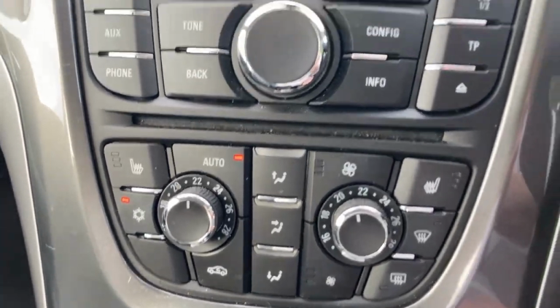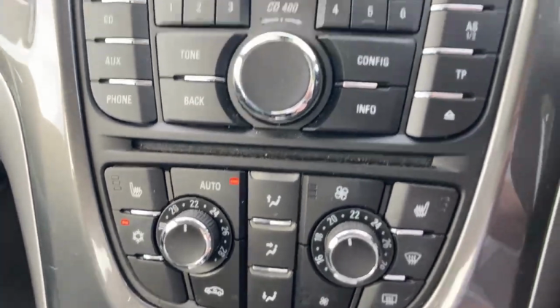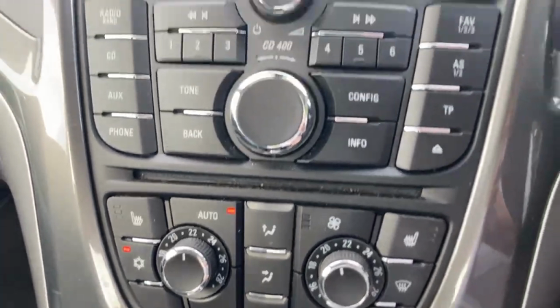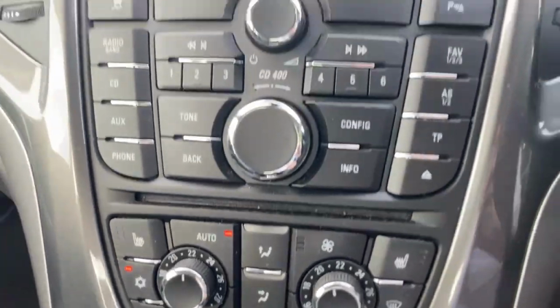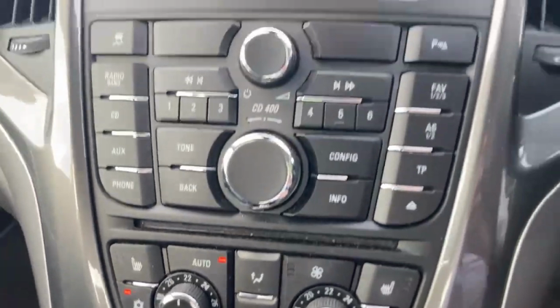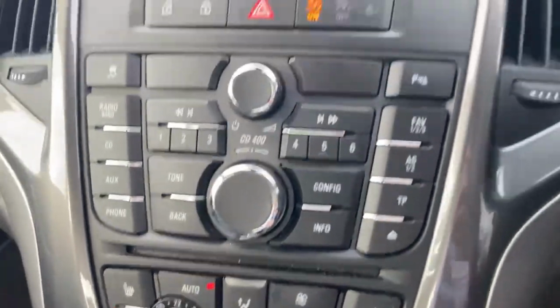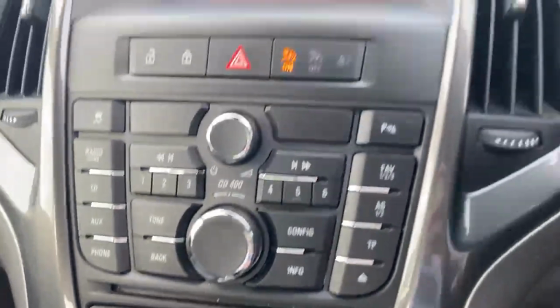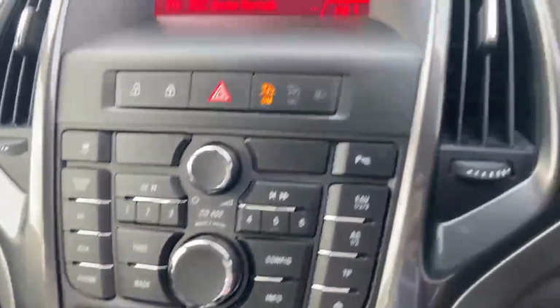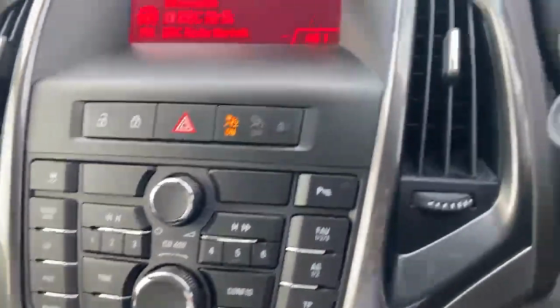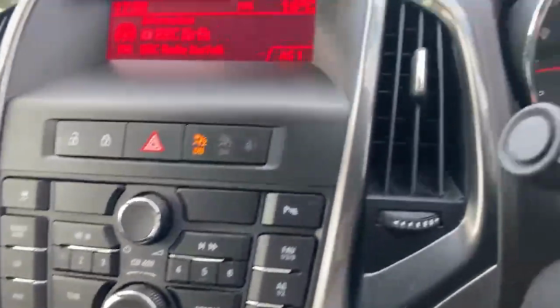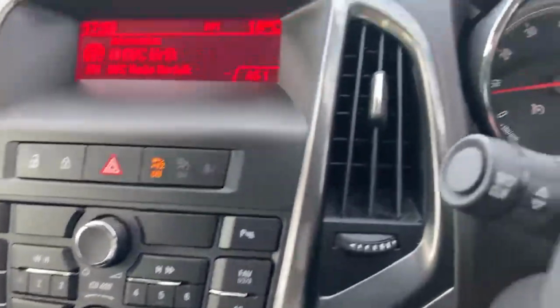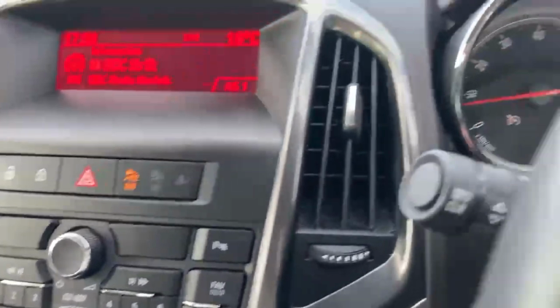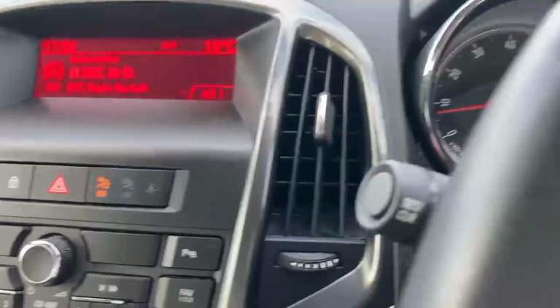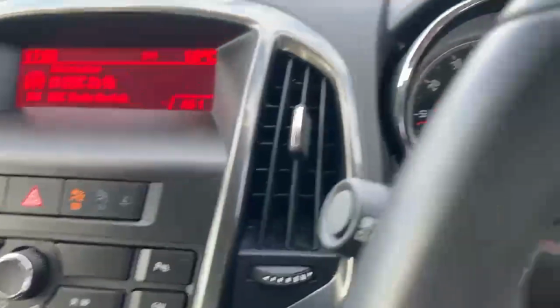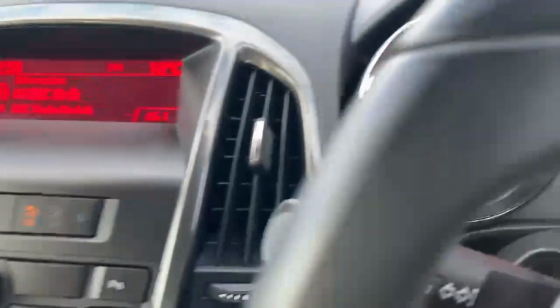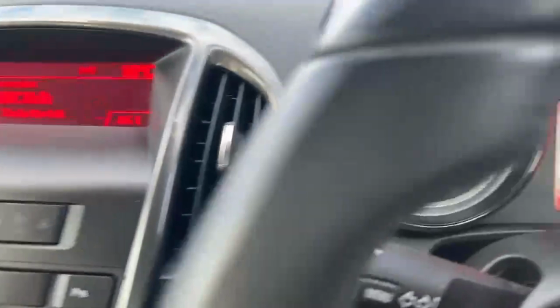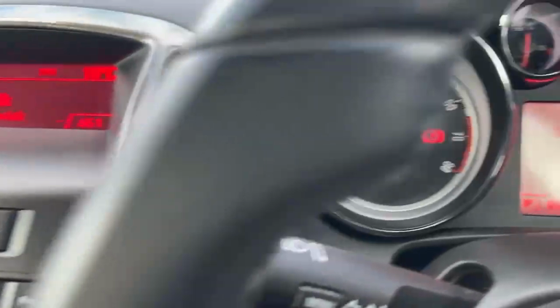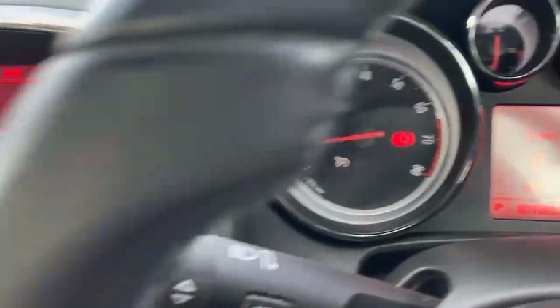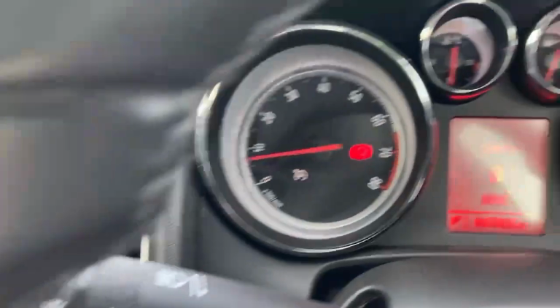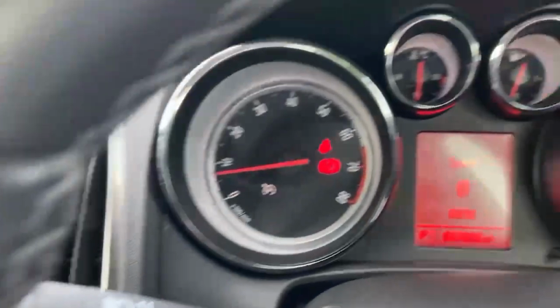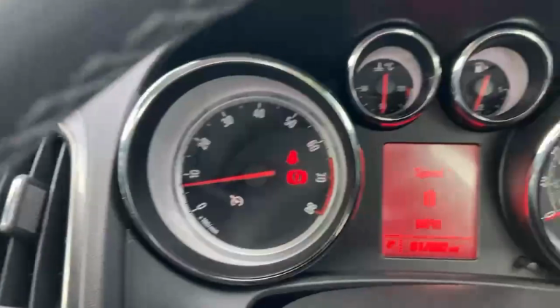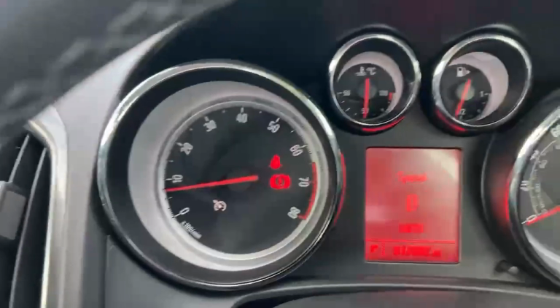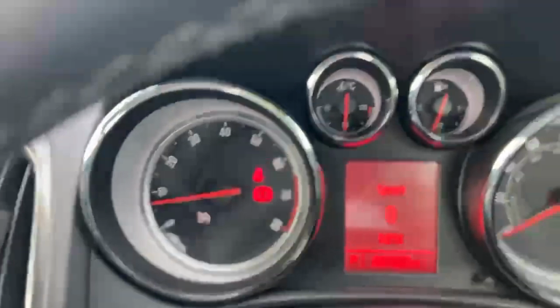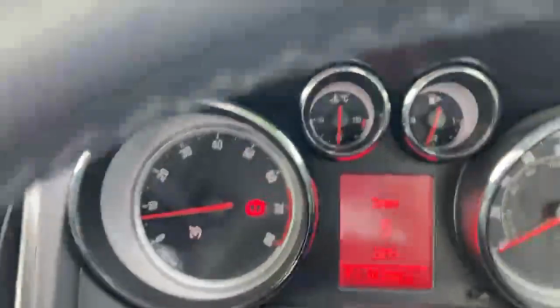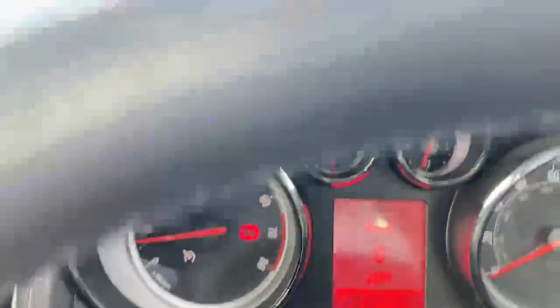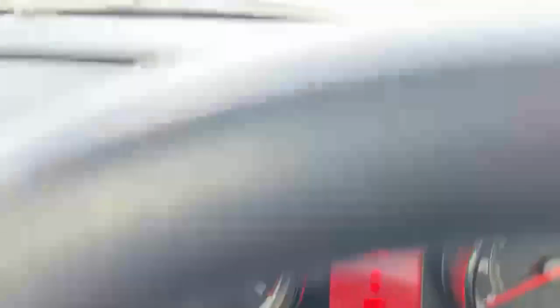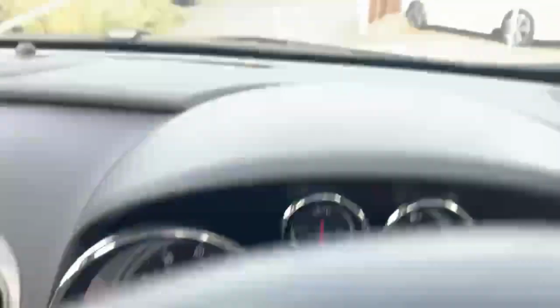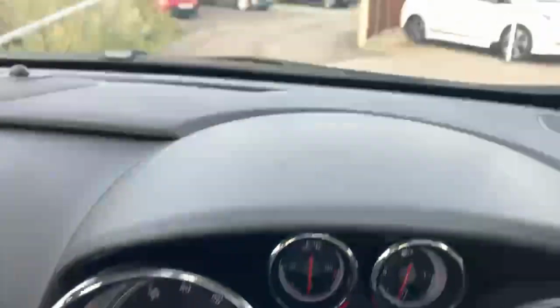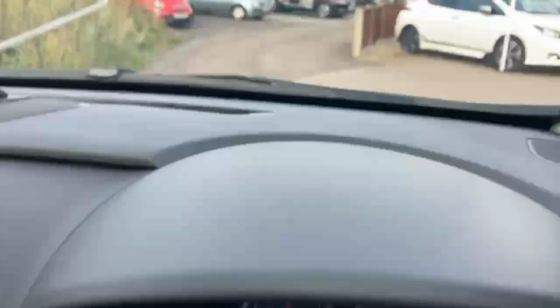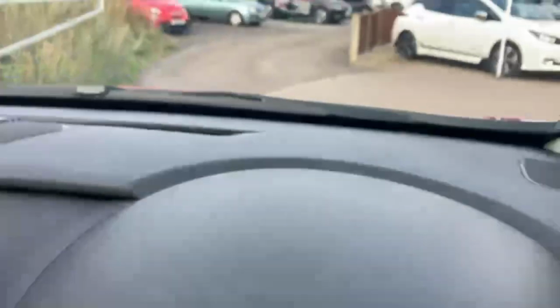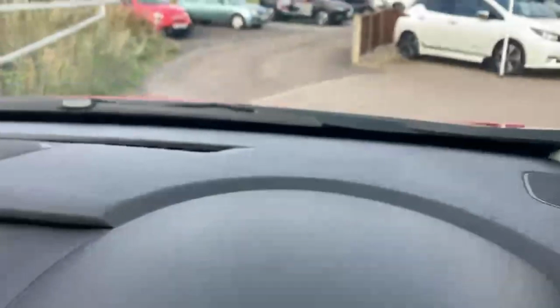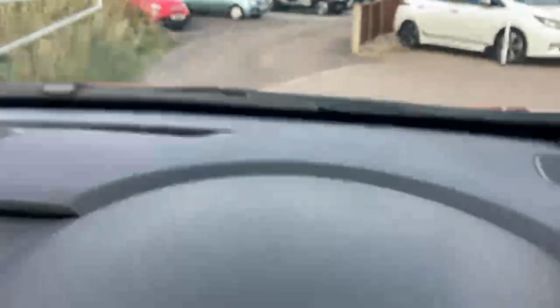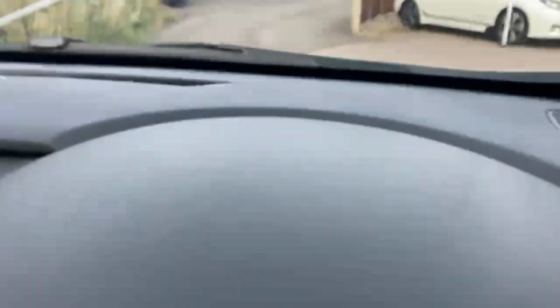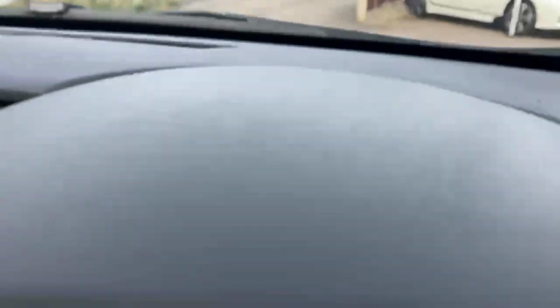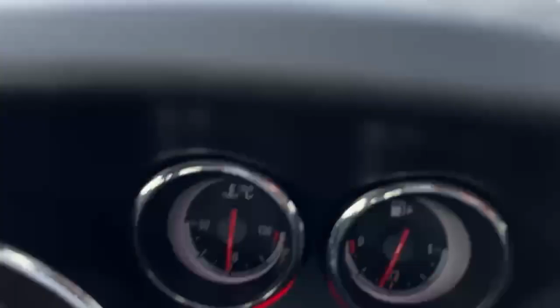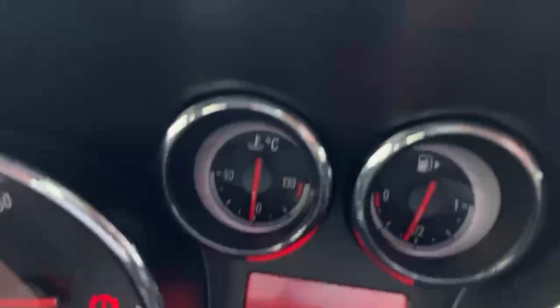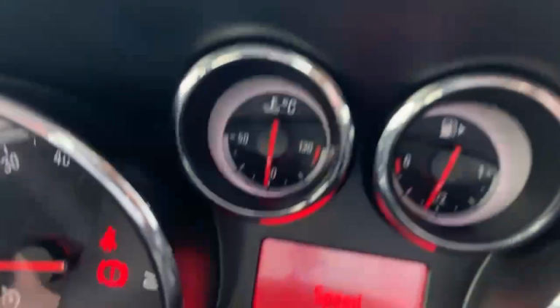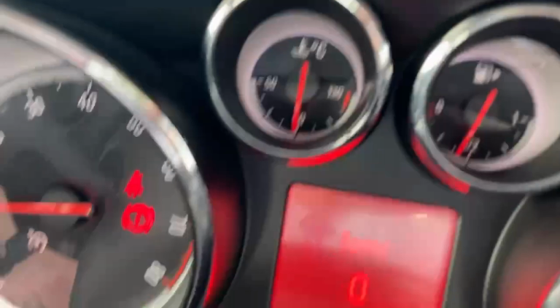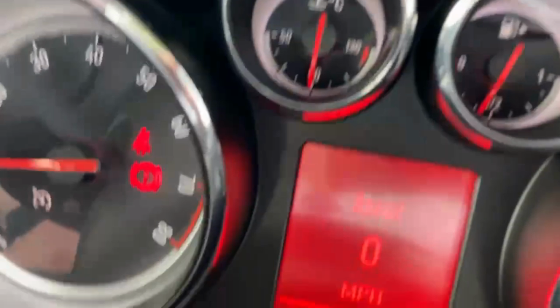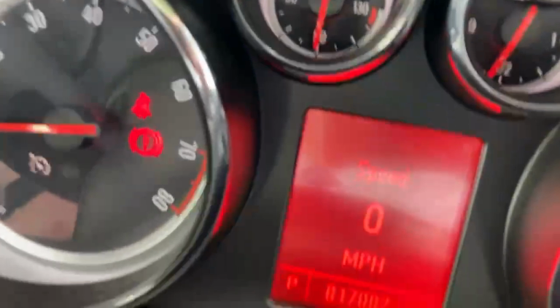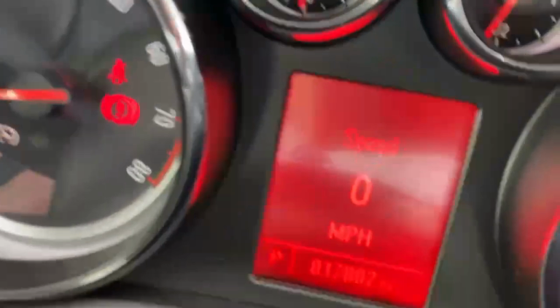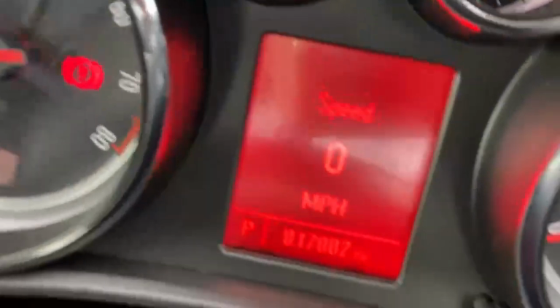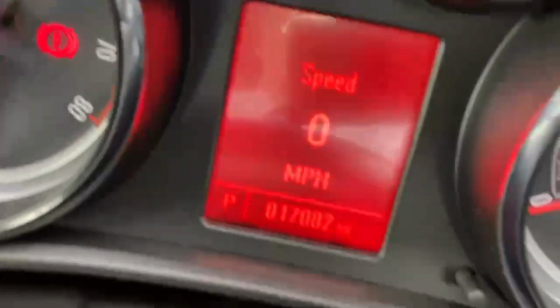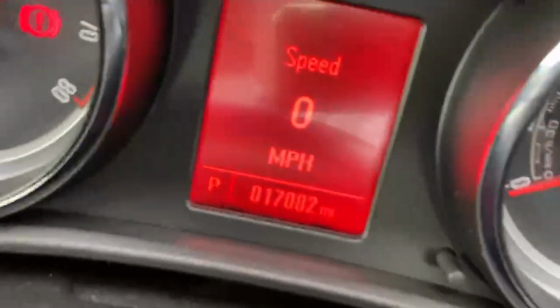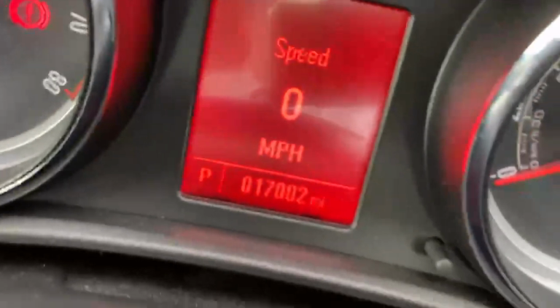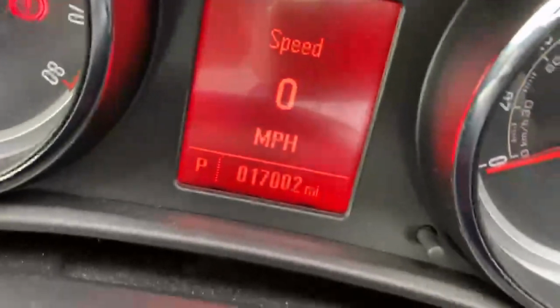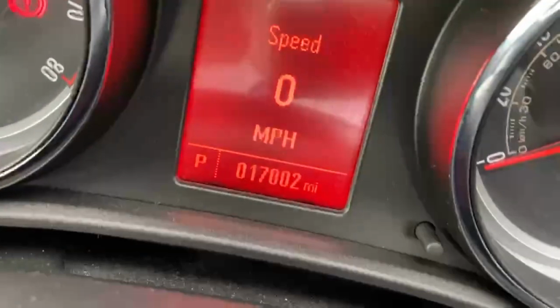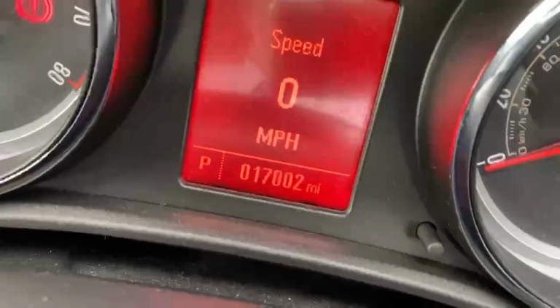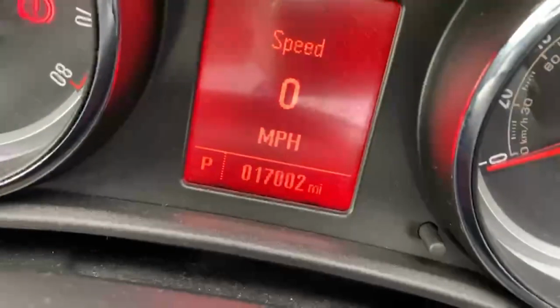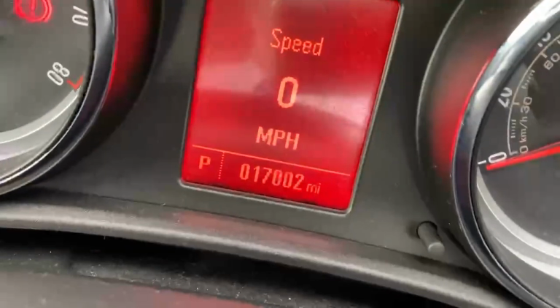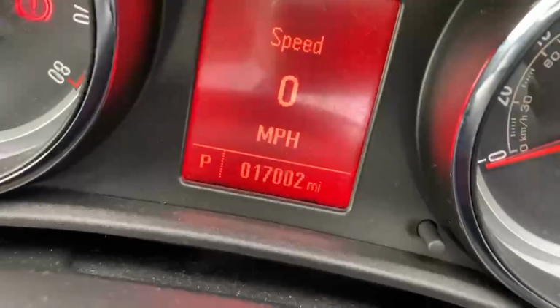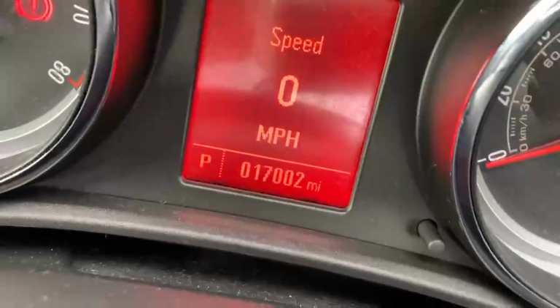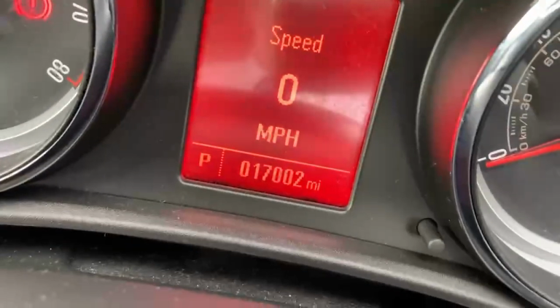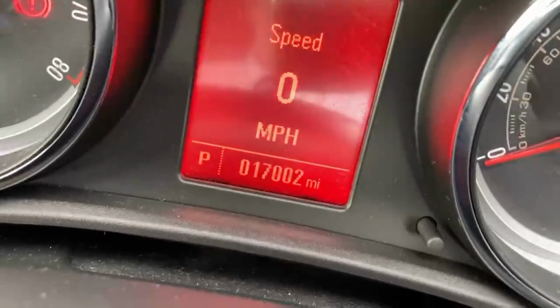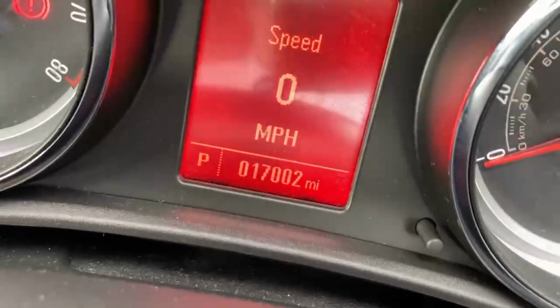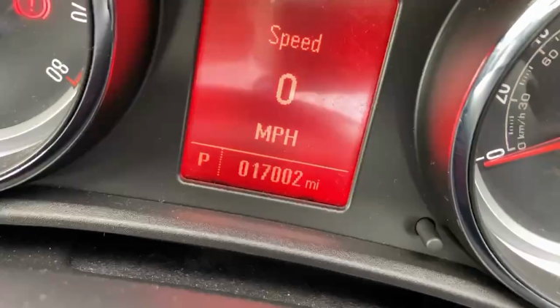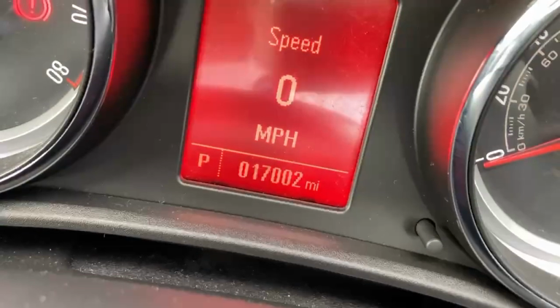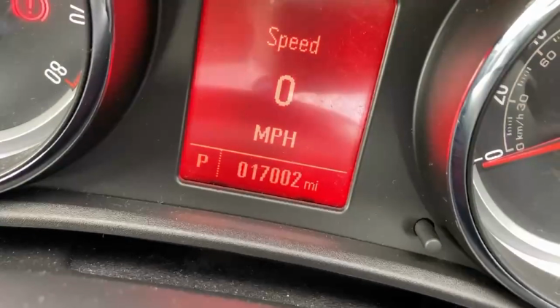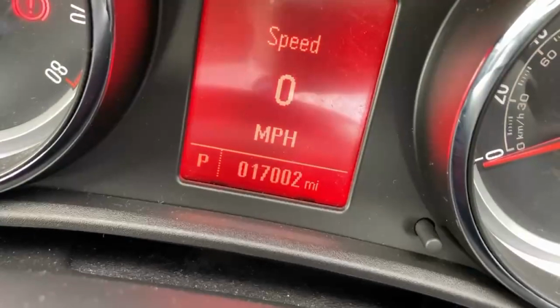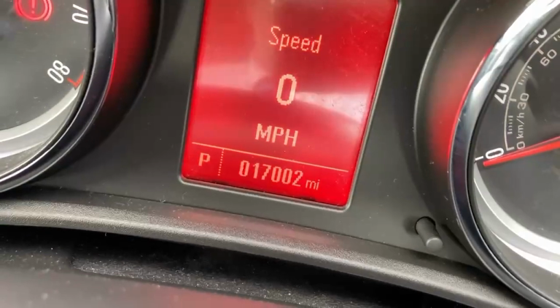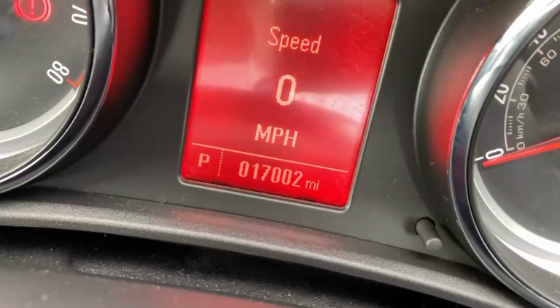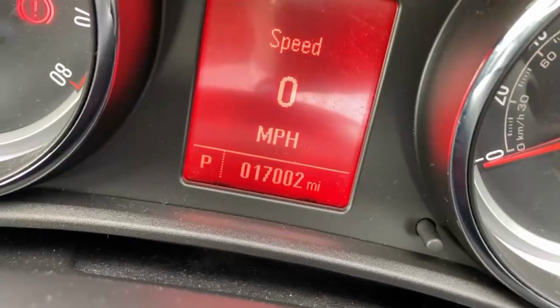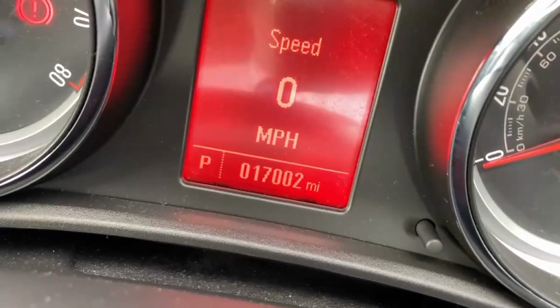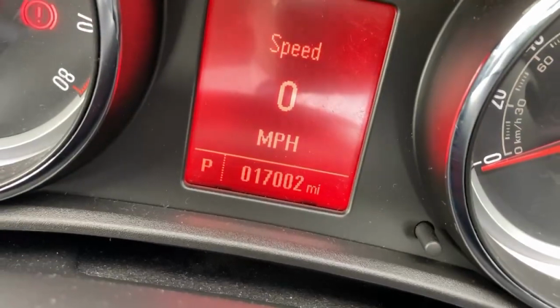Just to verify that mileage — if I can get close enough to the speedo — there we go: 17,002 miles.